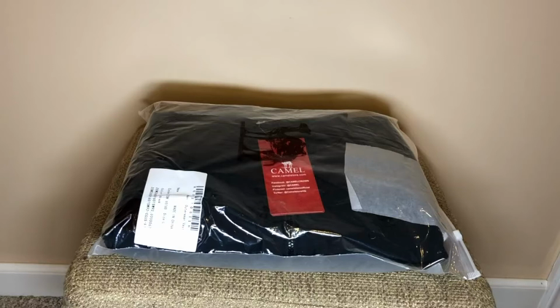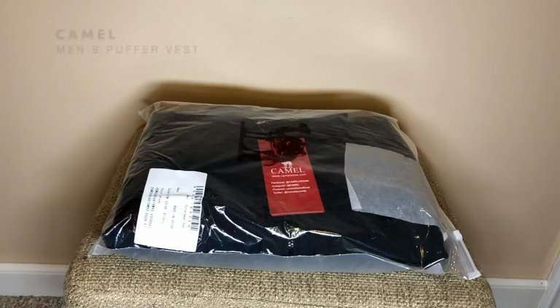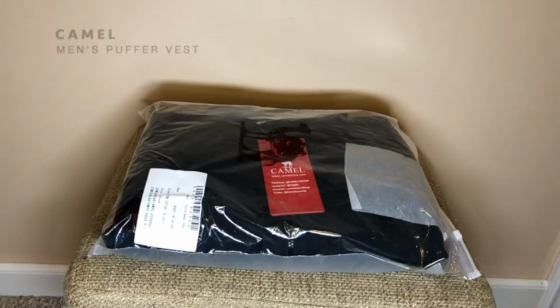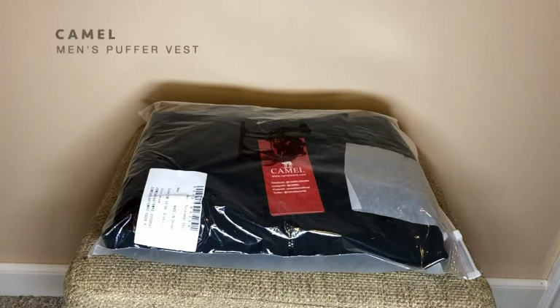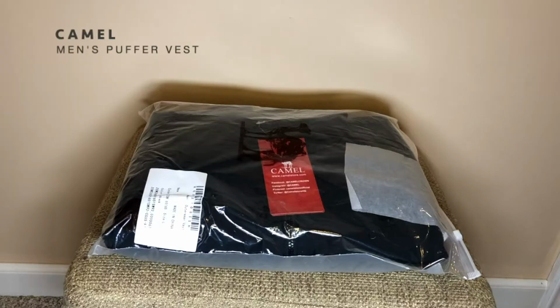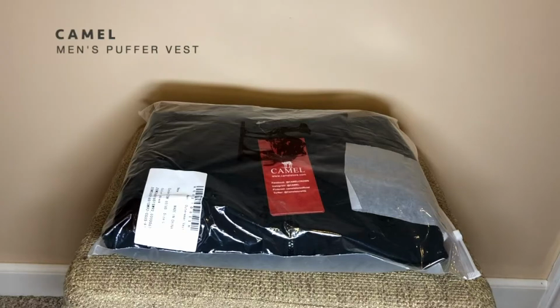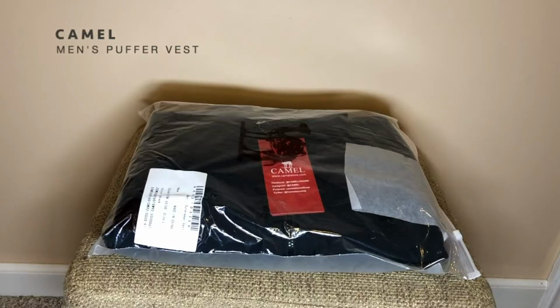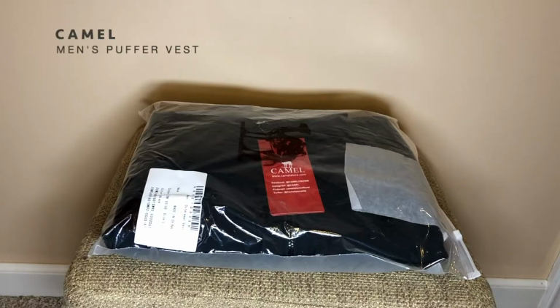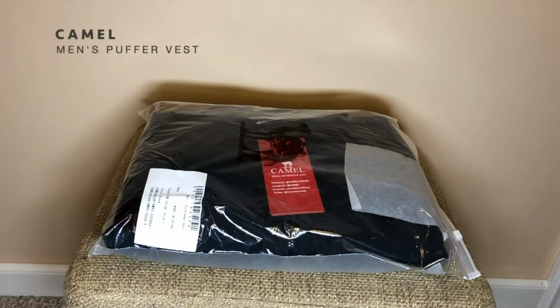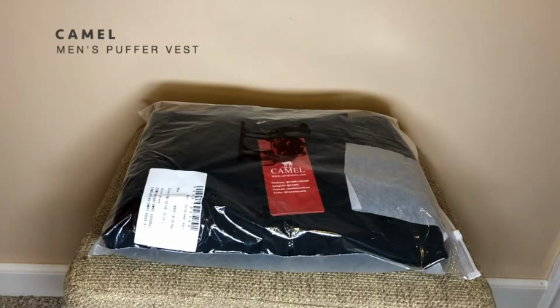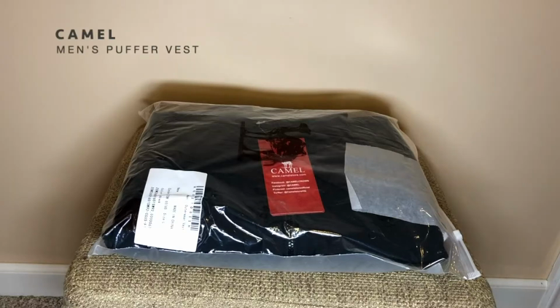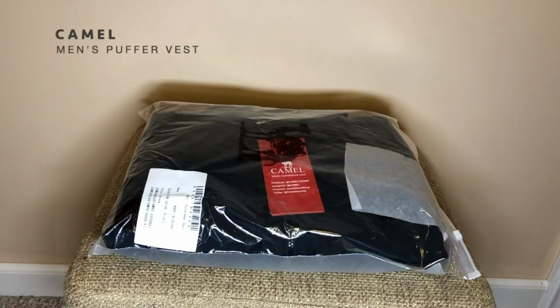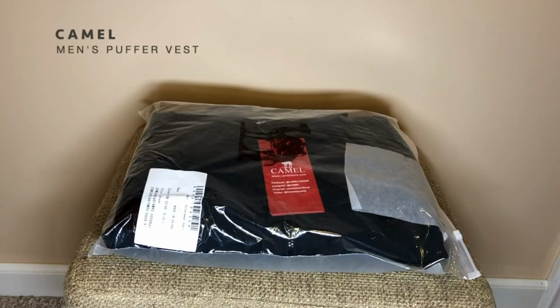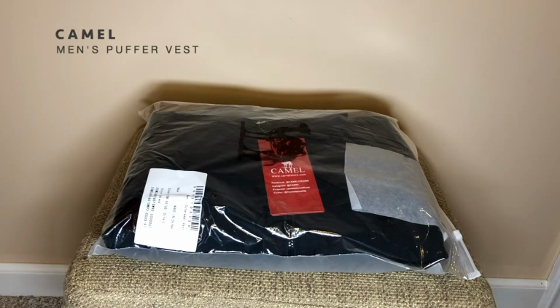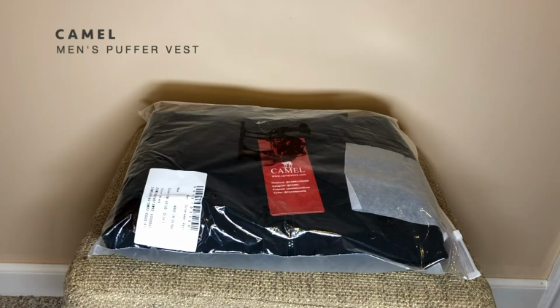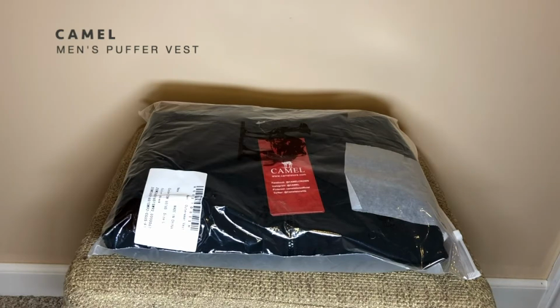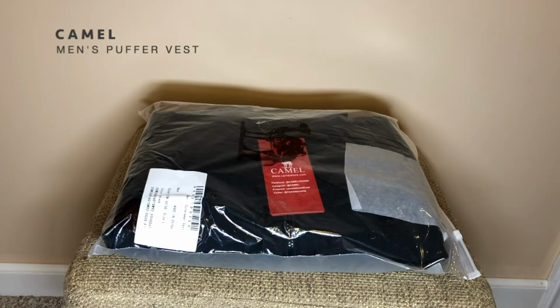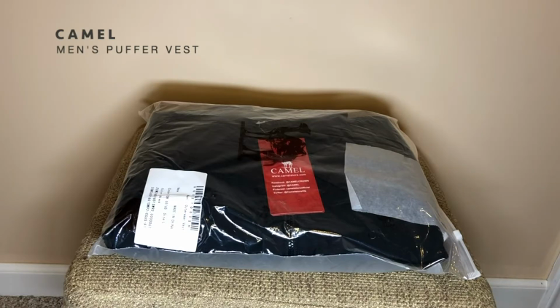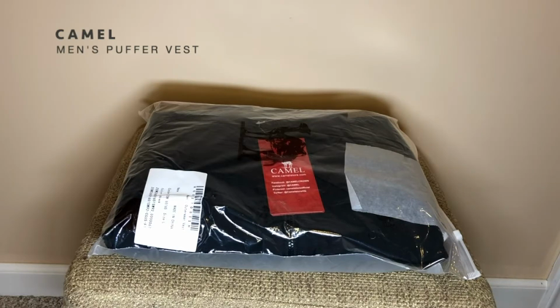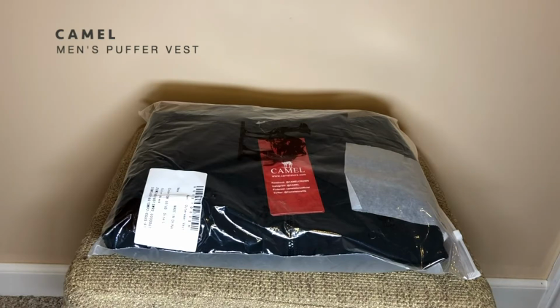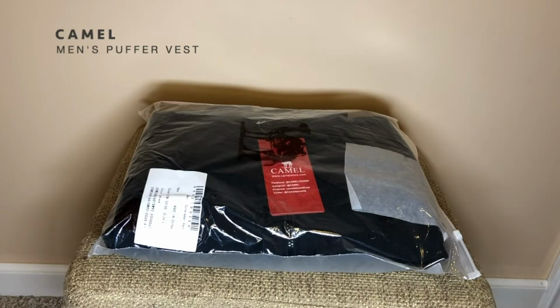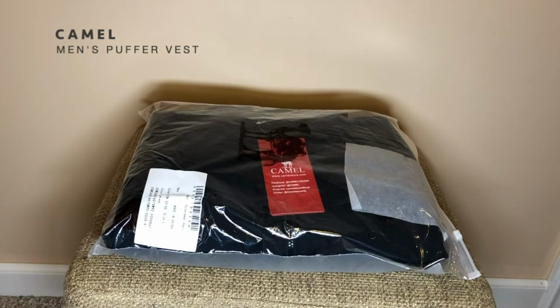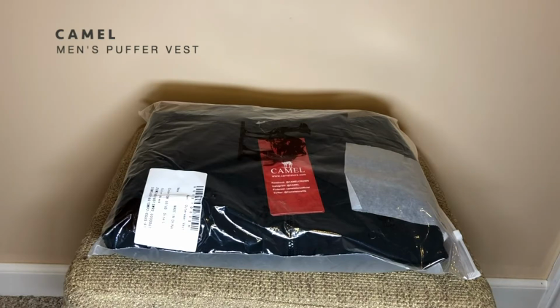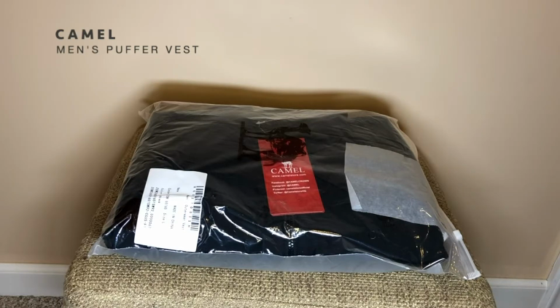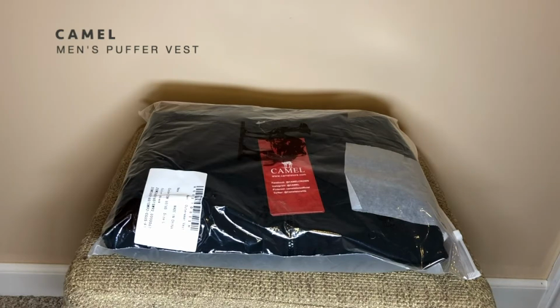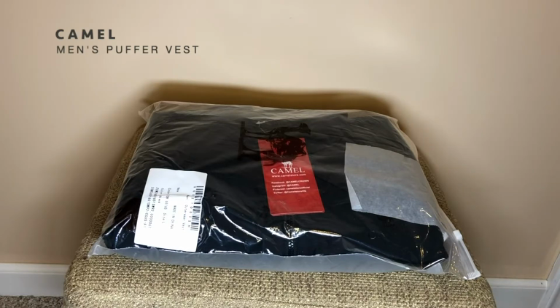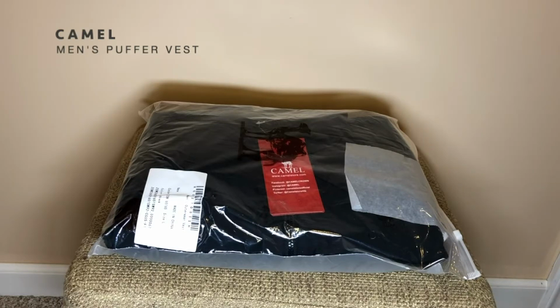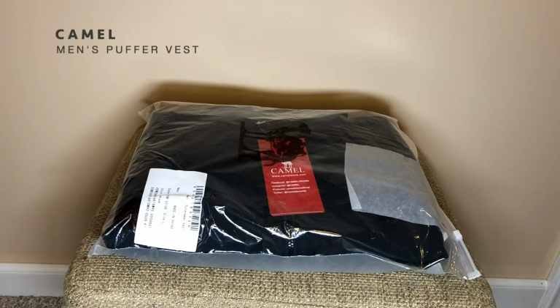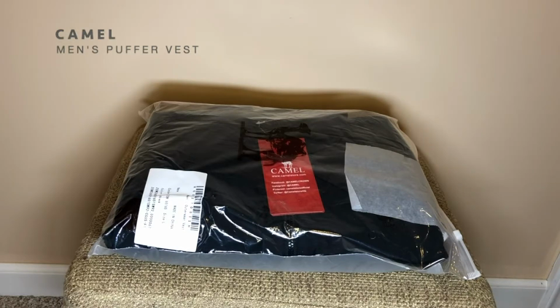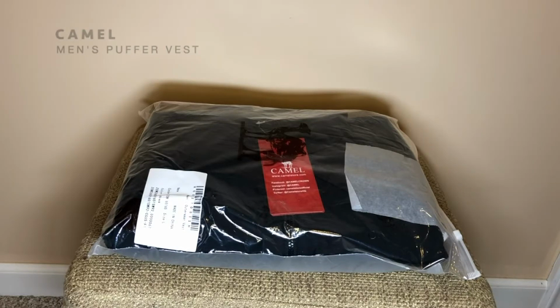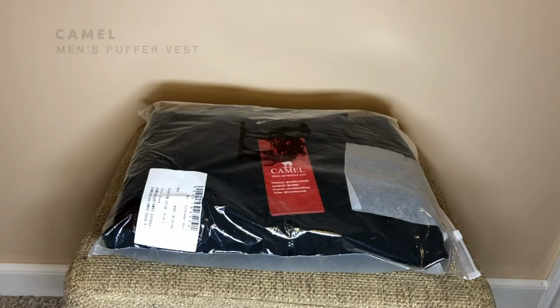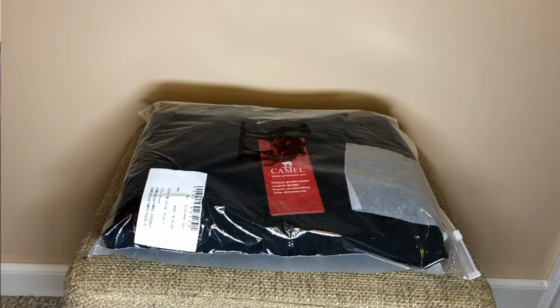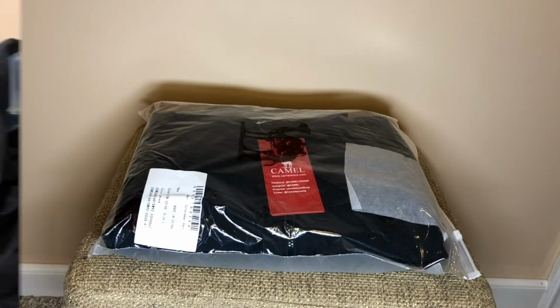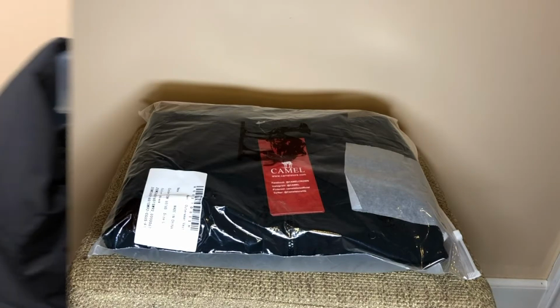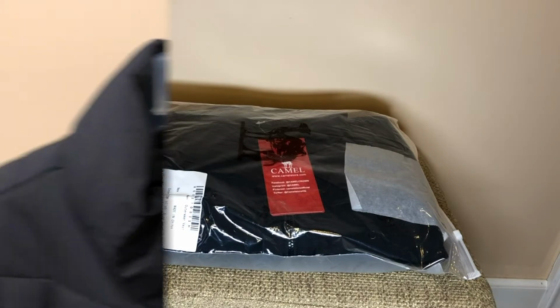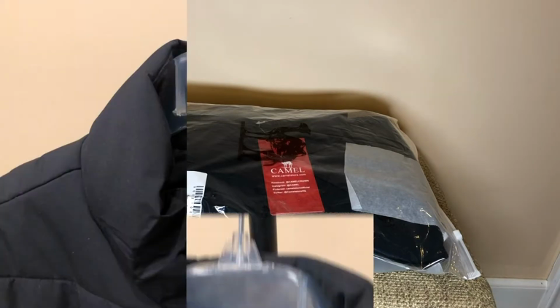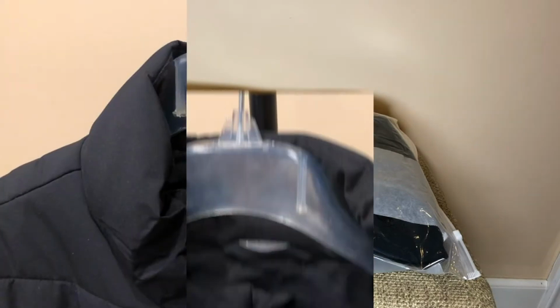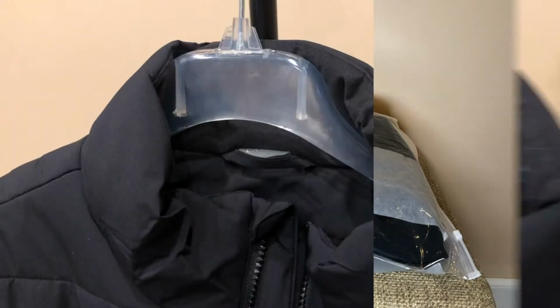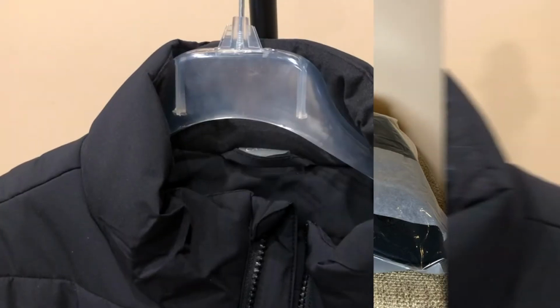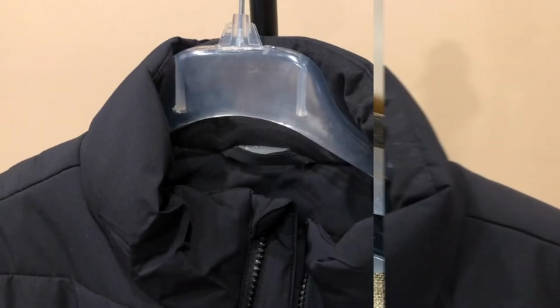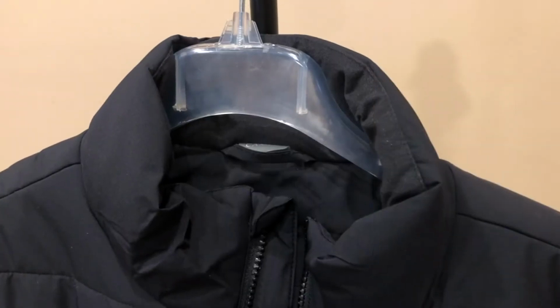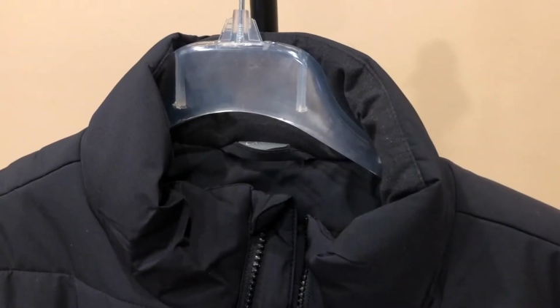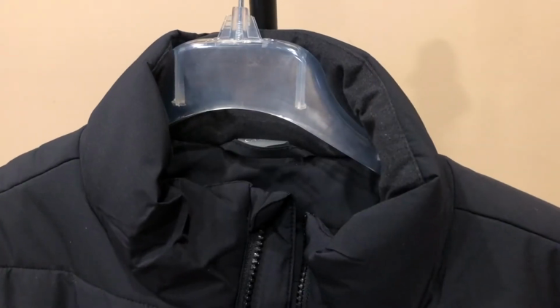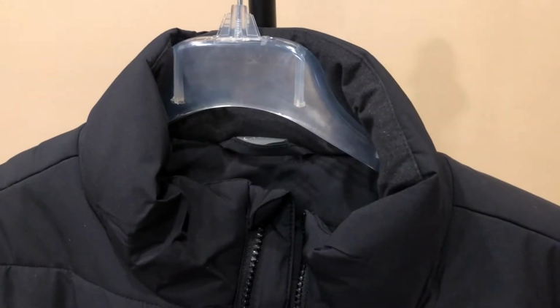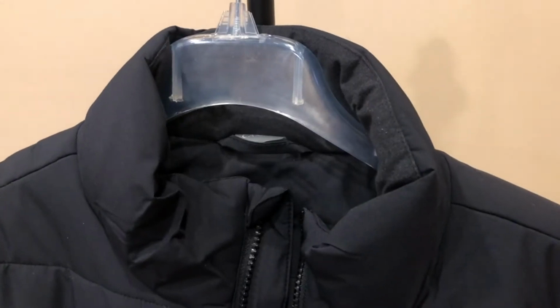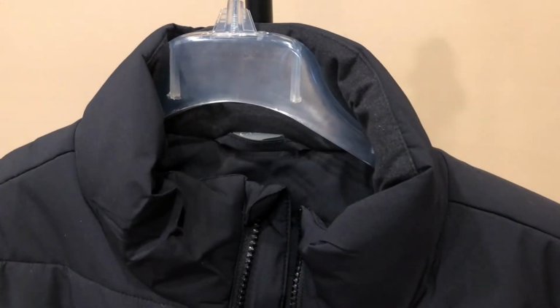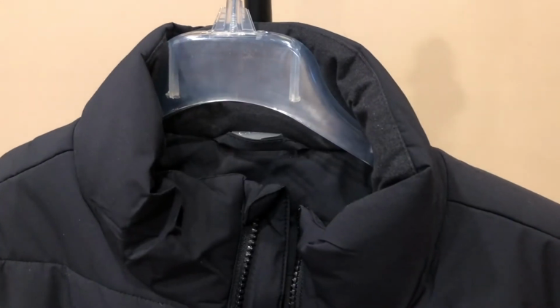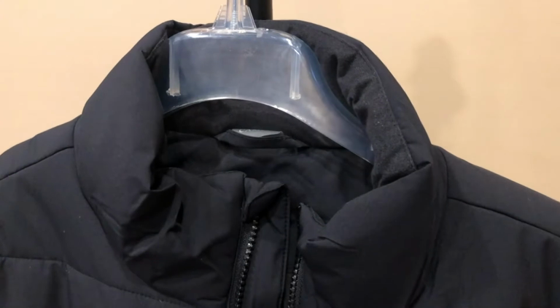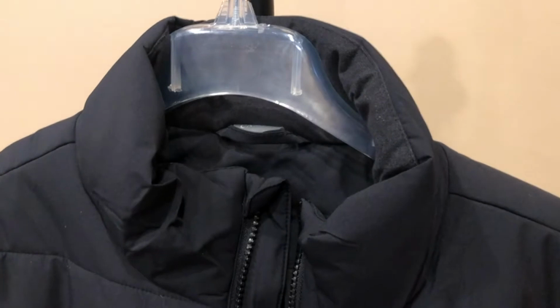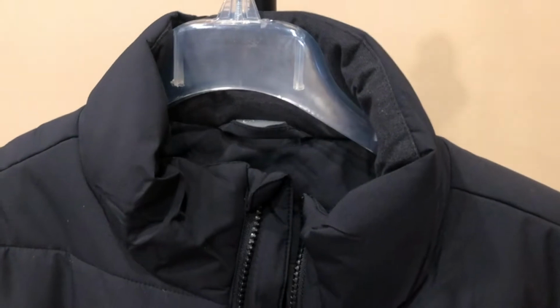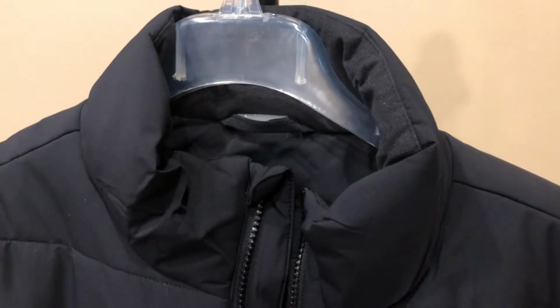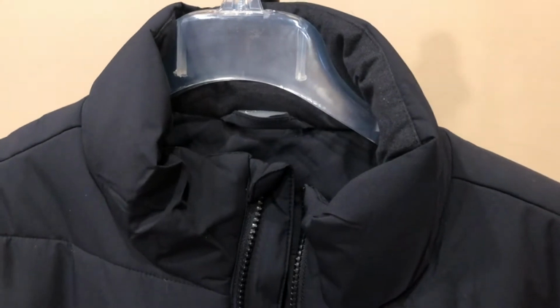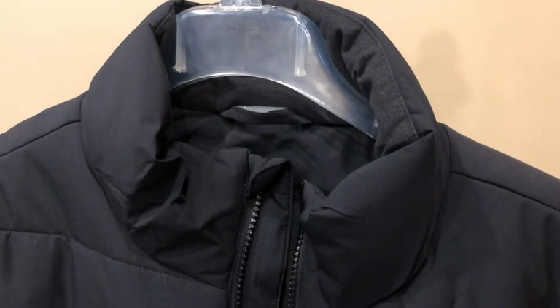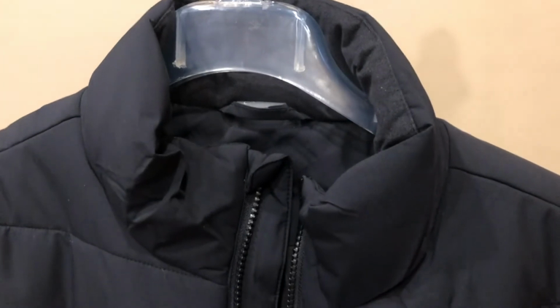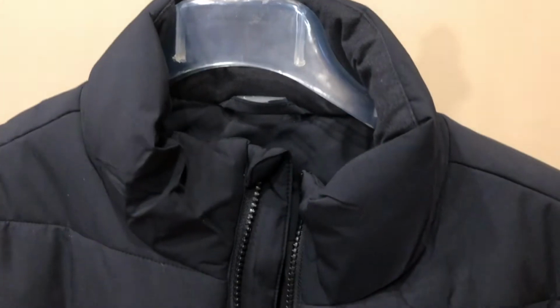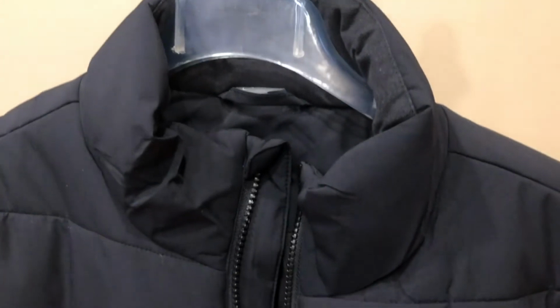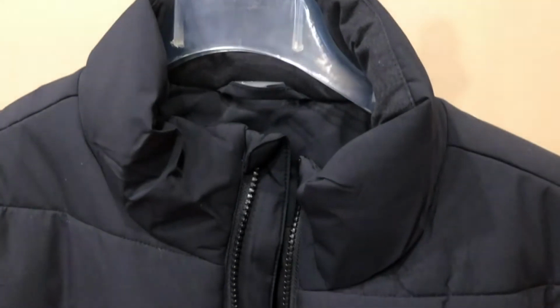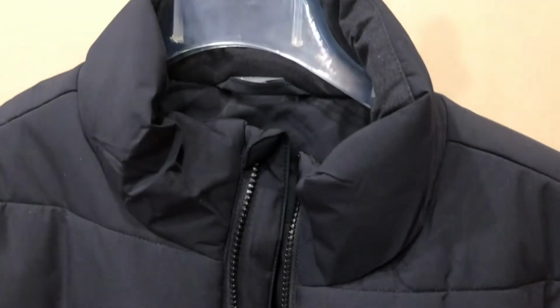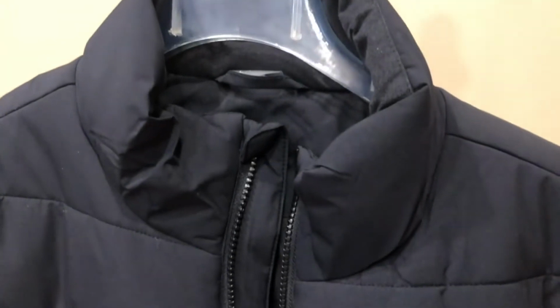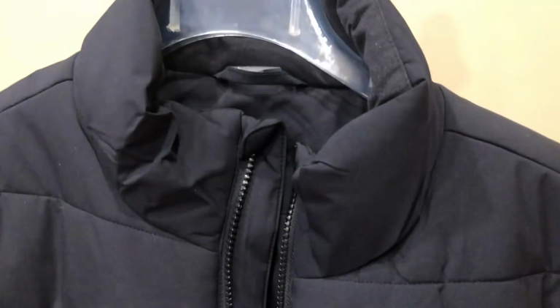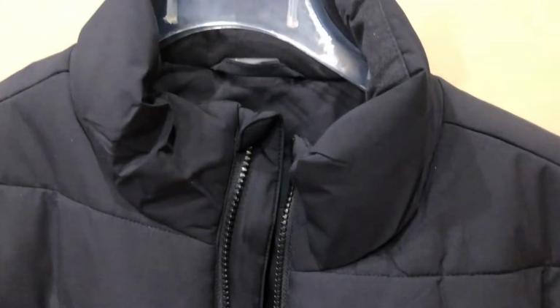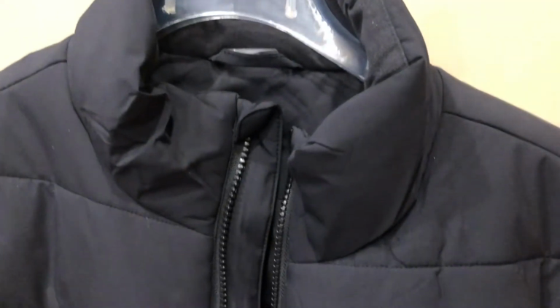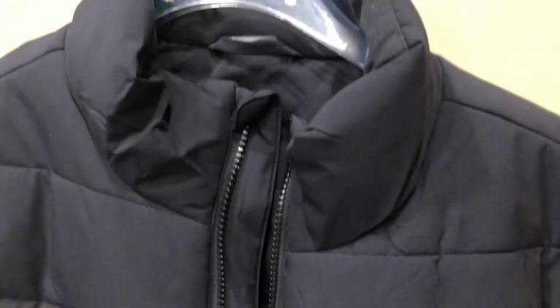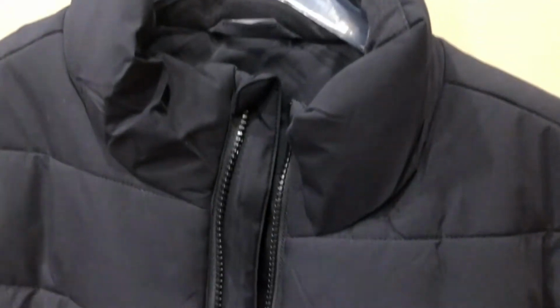Today I will be reviewing the Camel Men's Puffer Vest. I ordered this product because I needed a light jacket for the fall season.